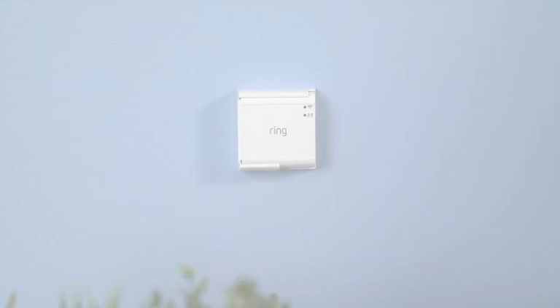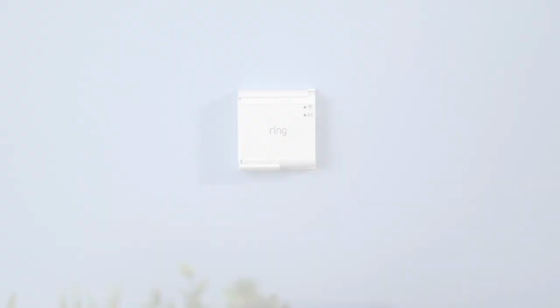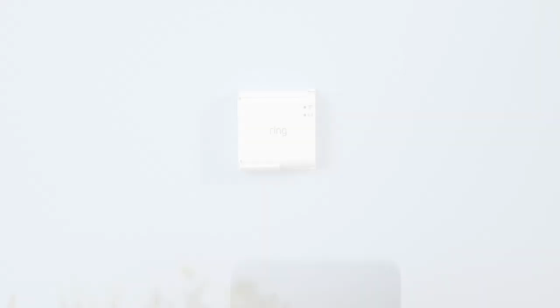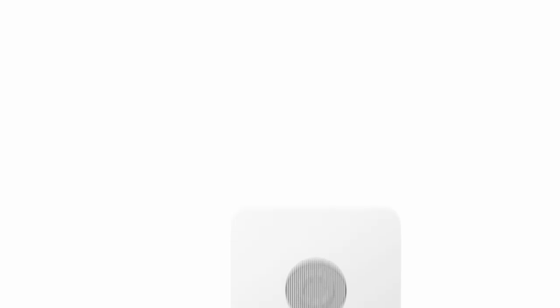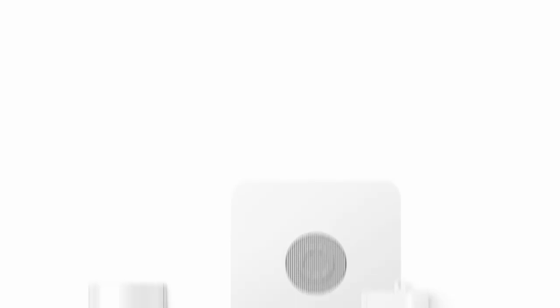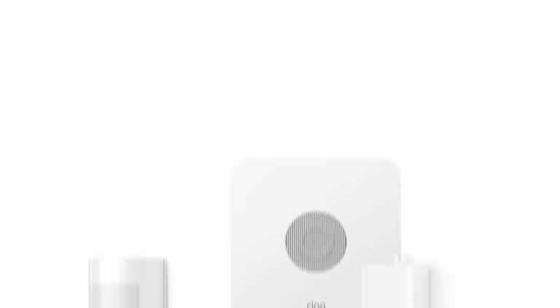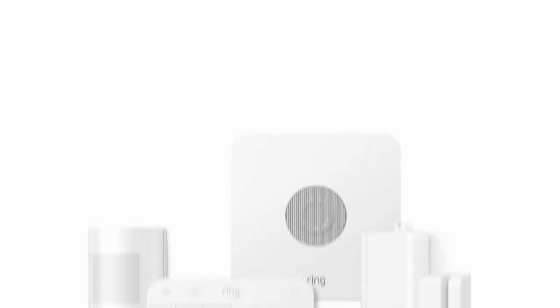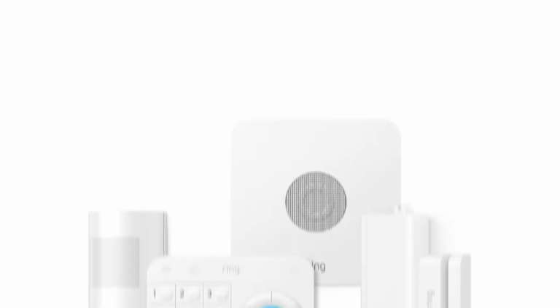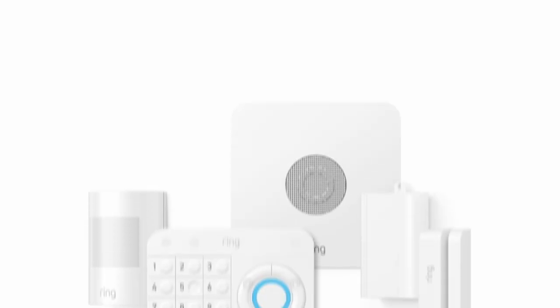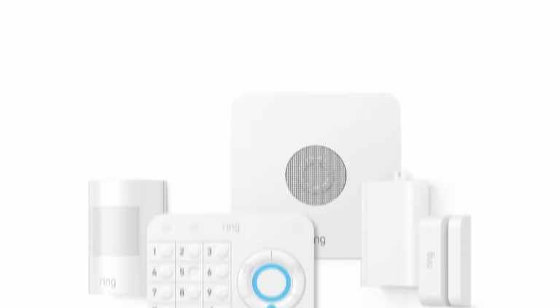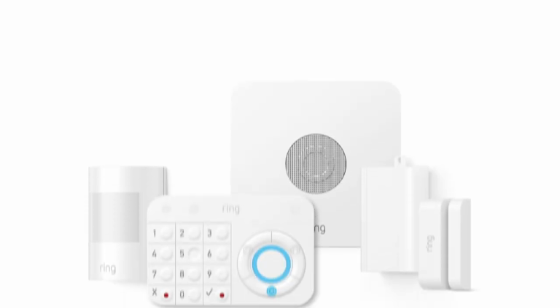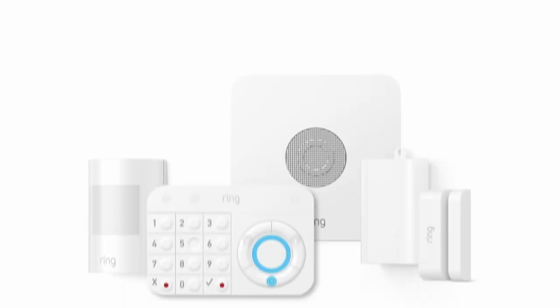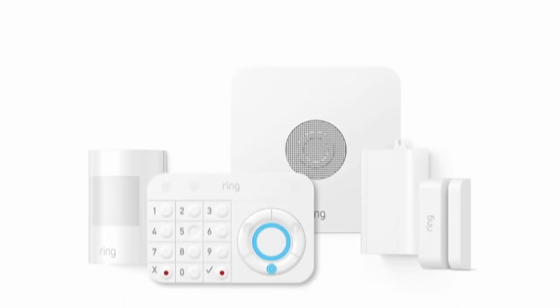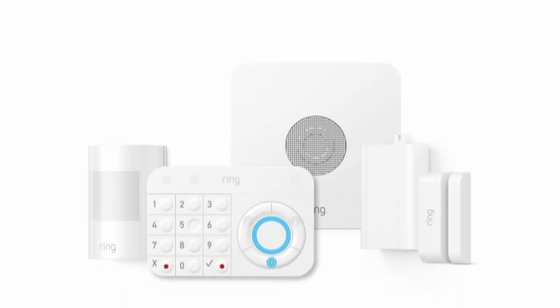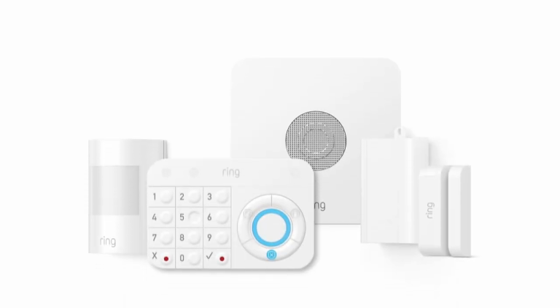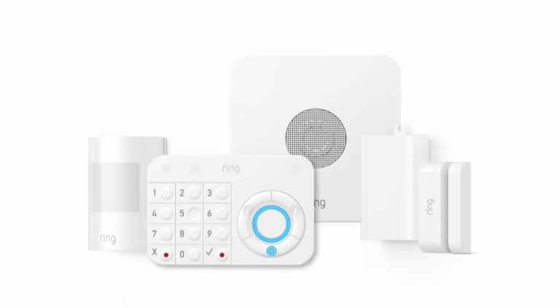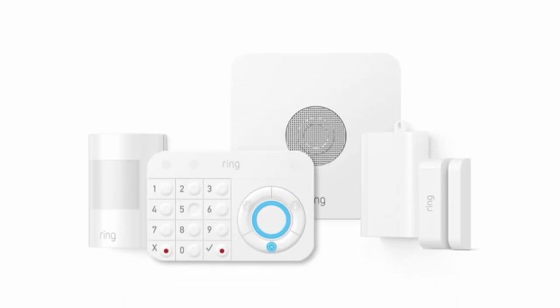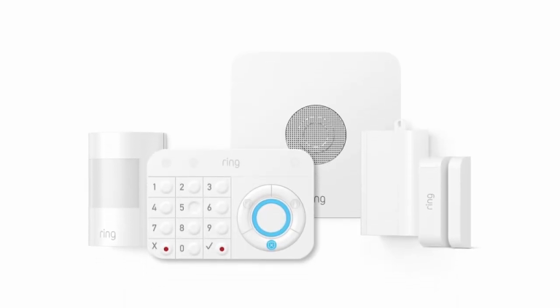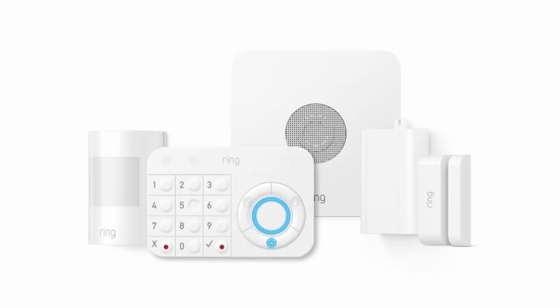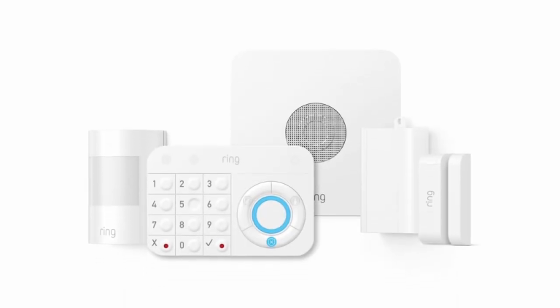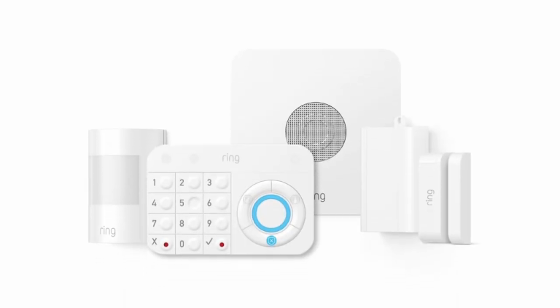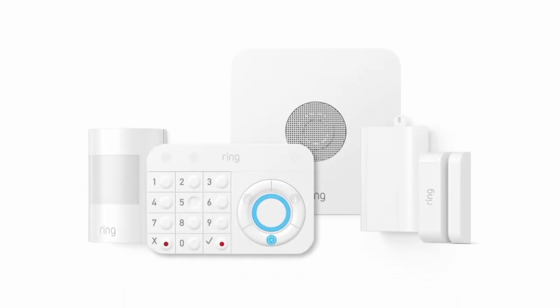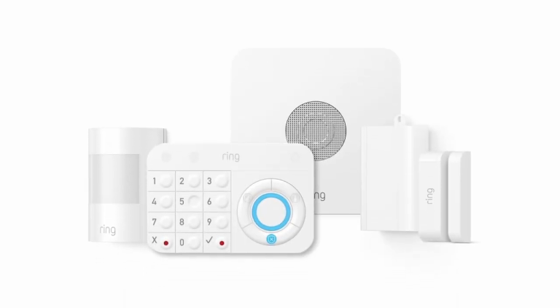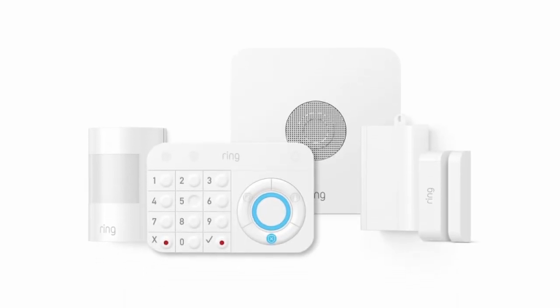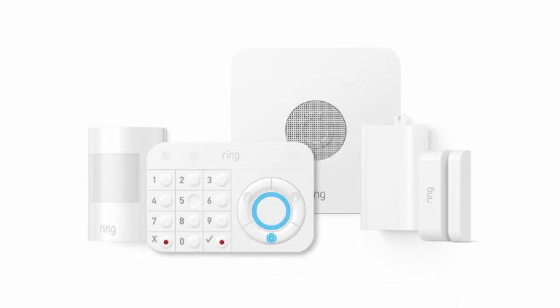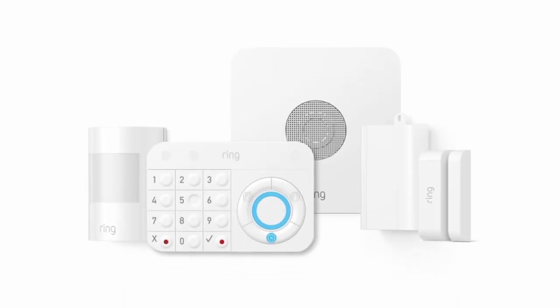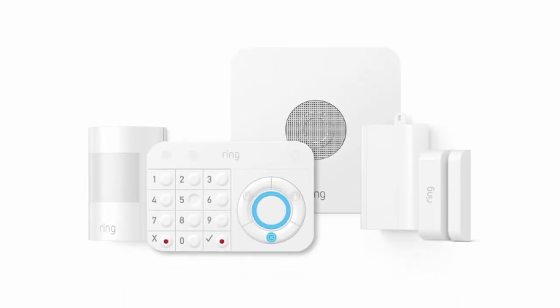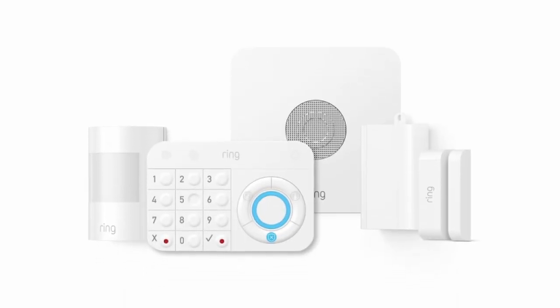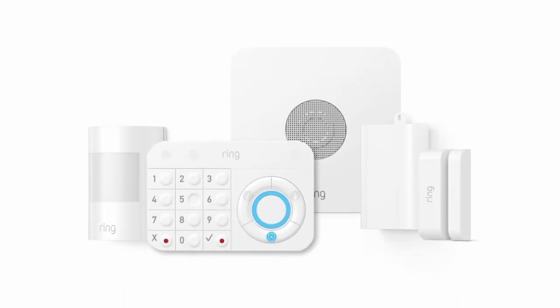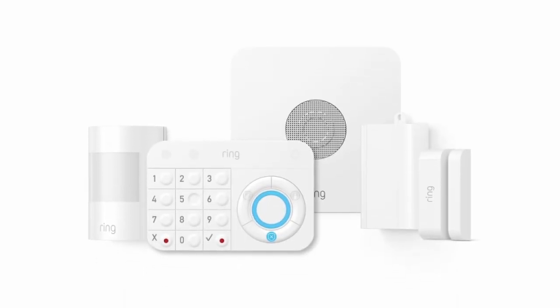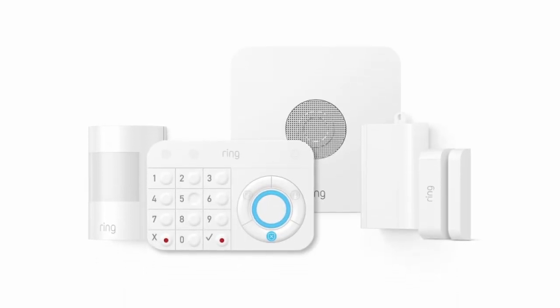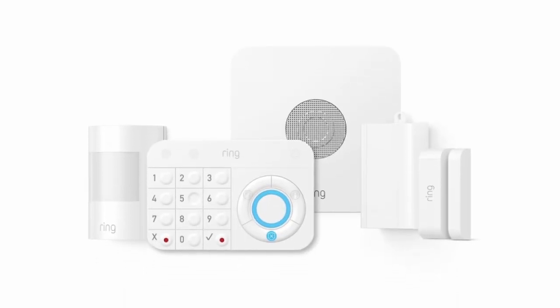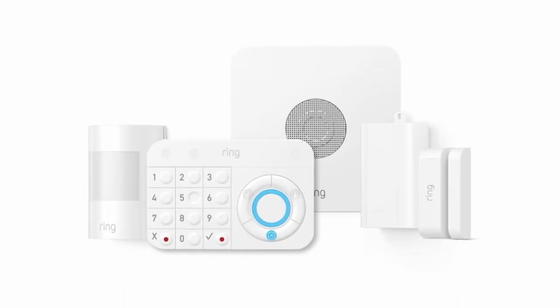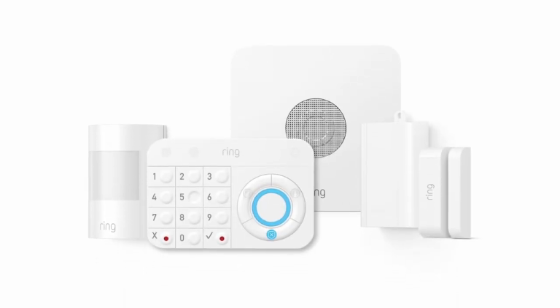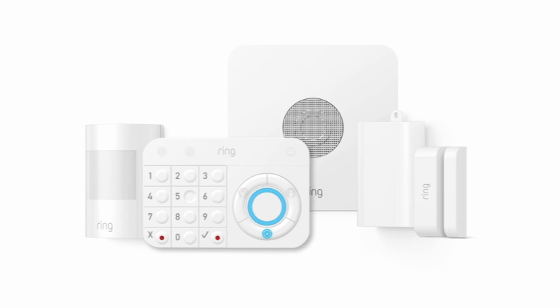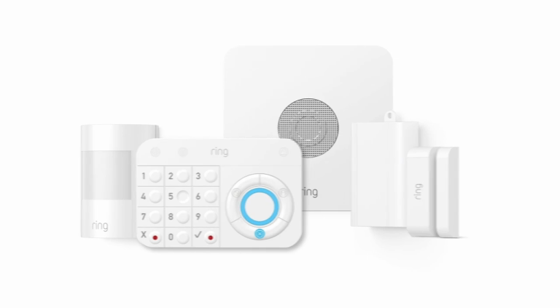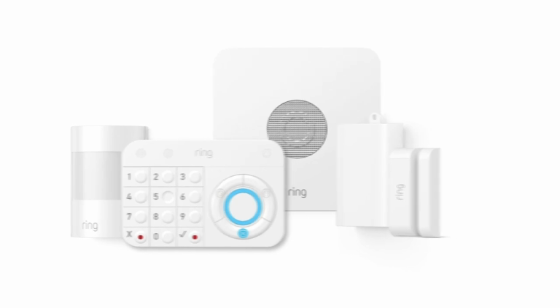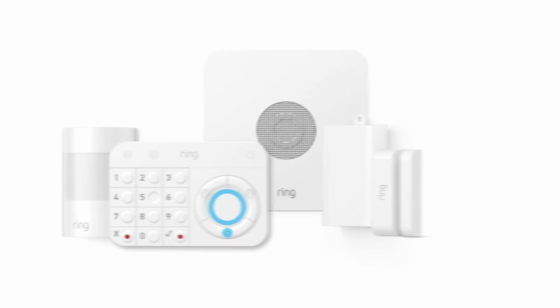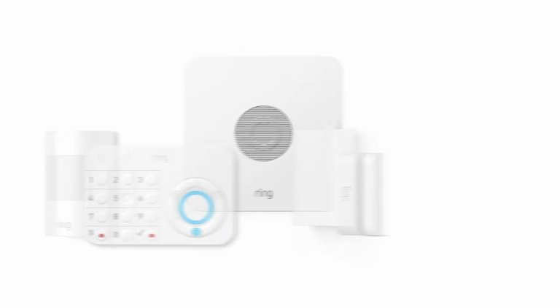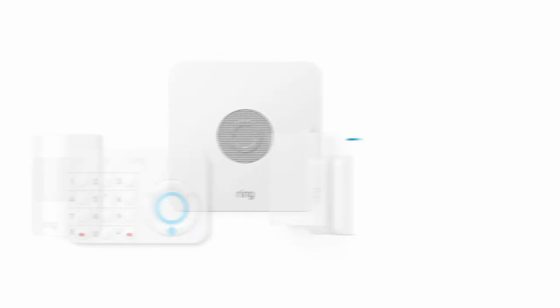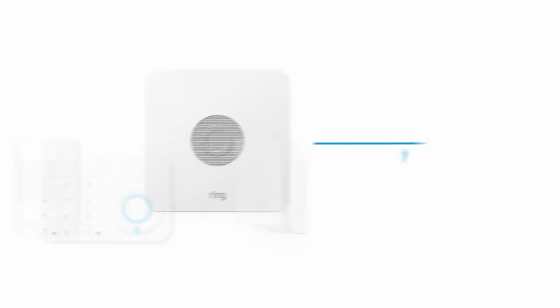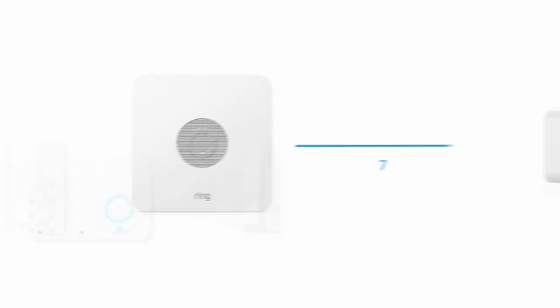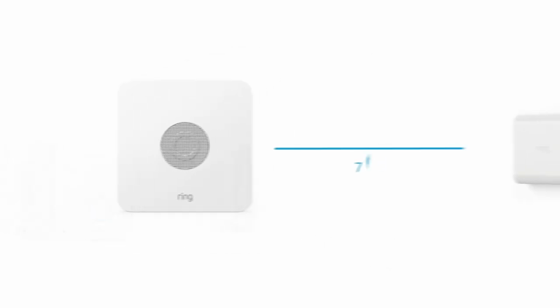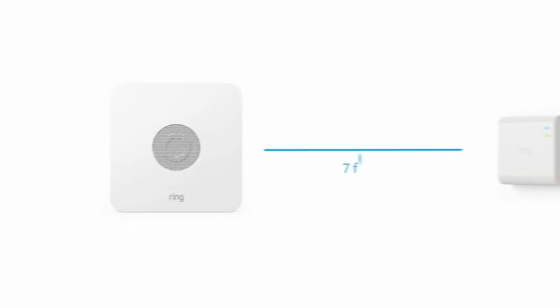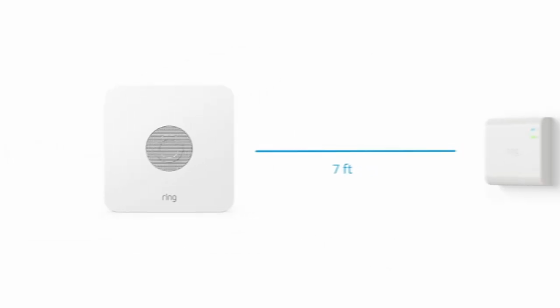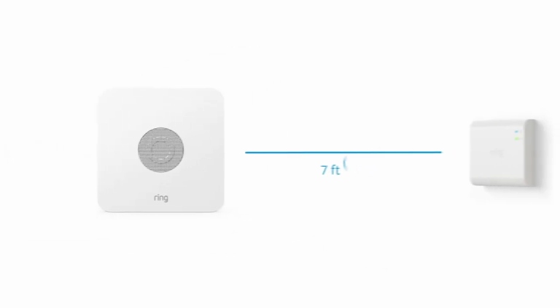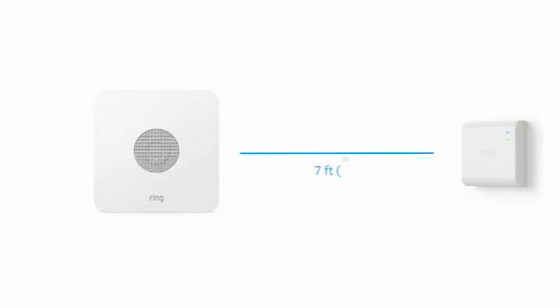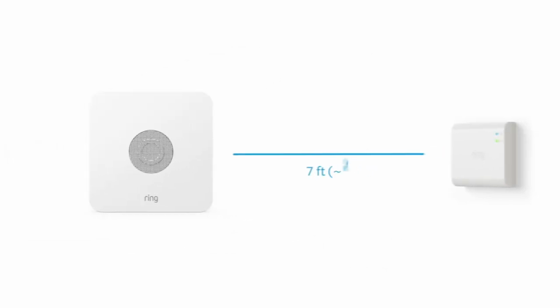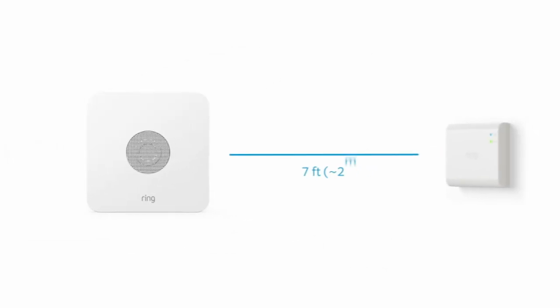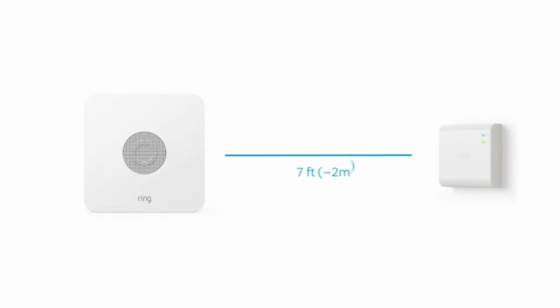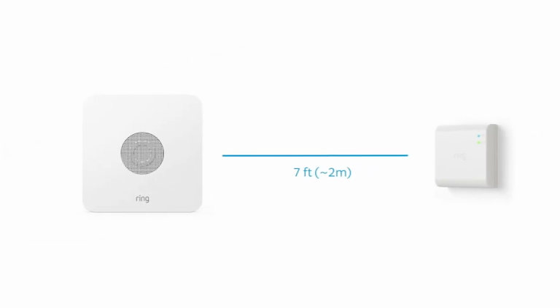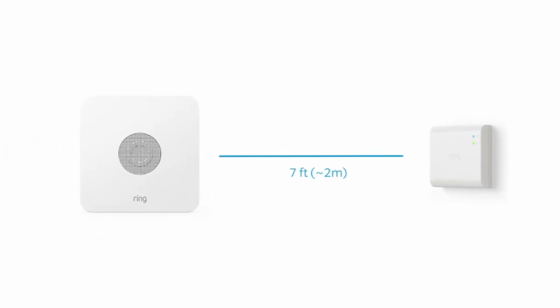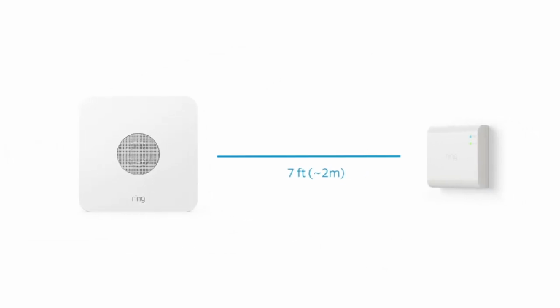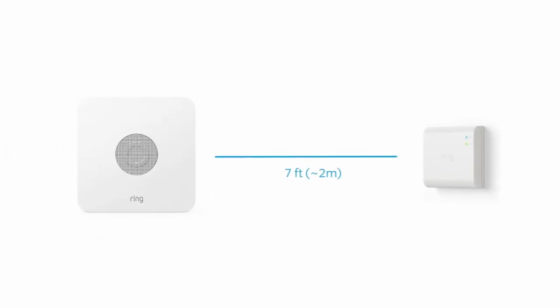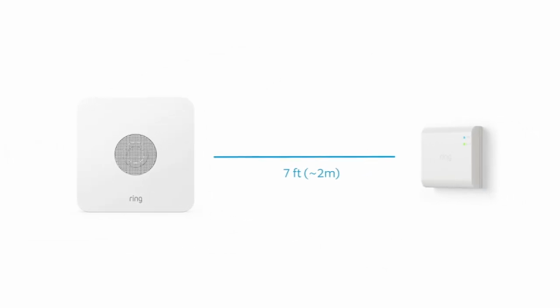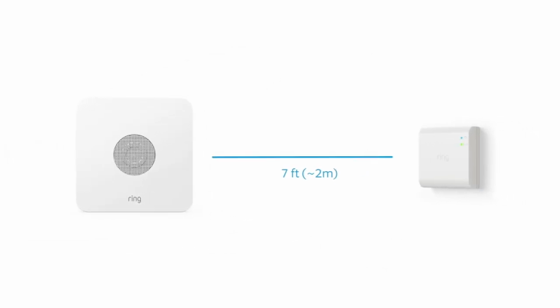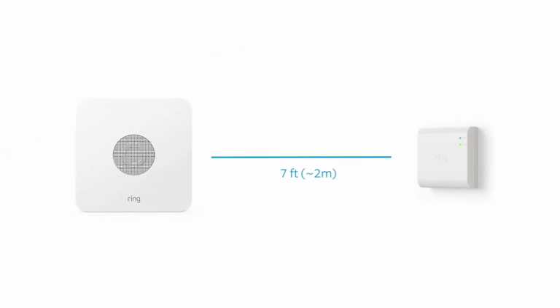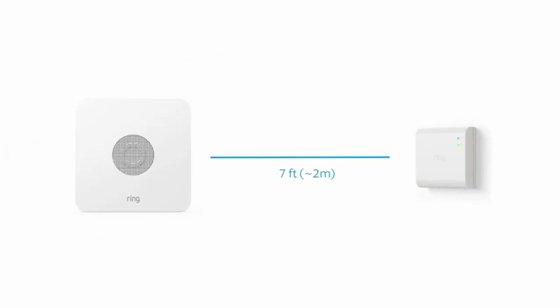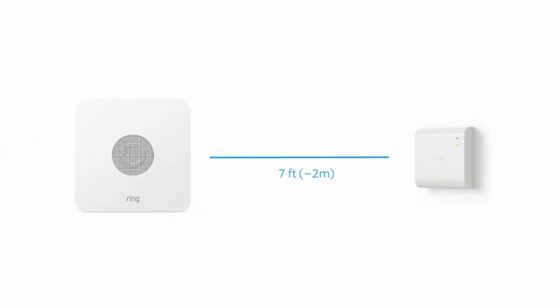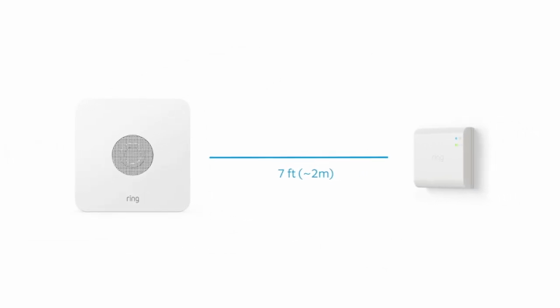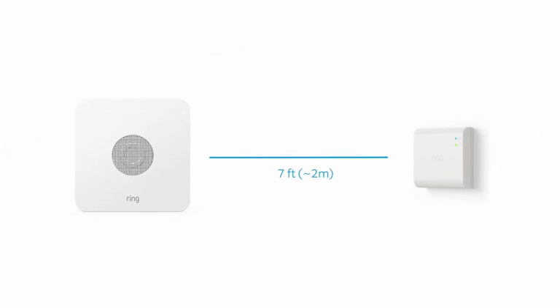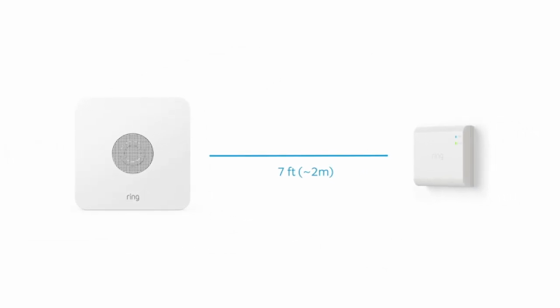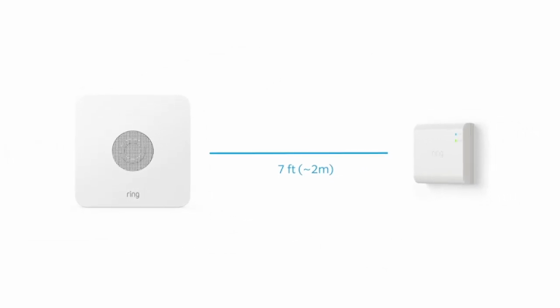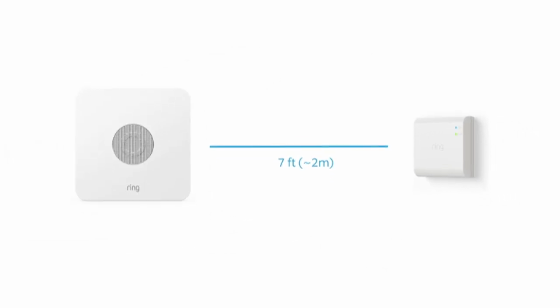If you own a Ring alarm system, be sure to install your bridge at least 7 feet away from your alarm base station.